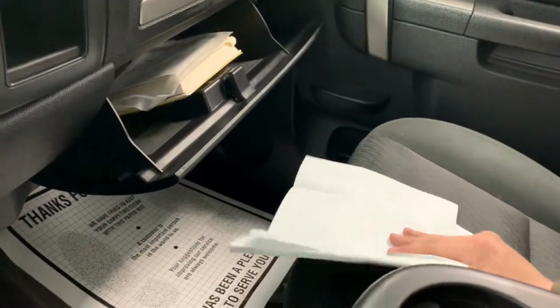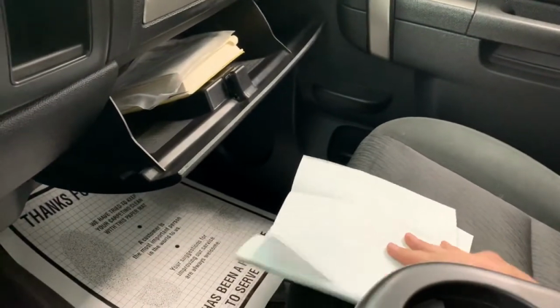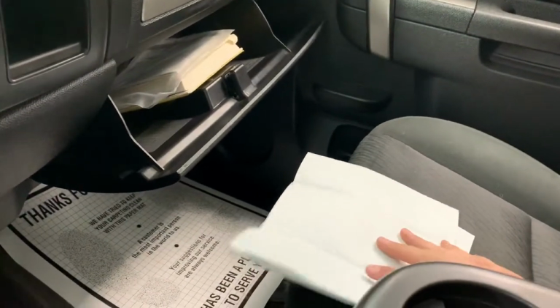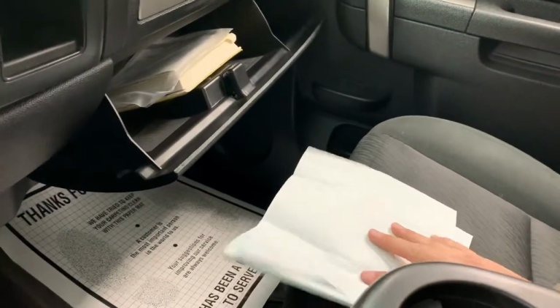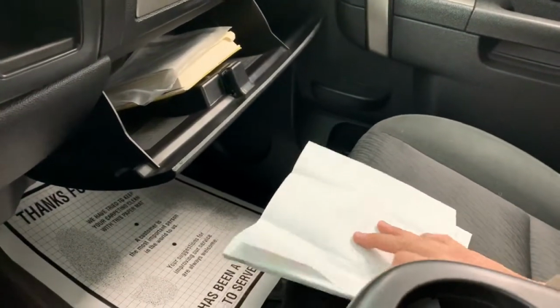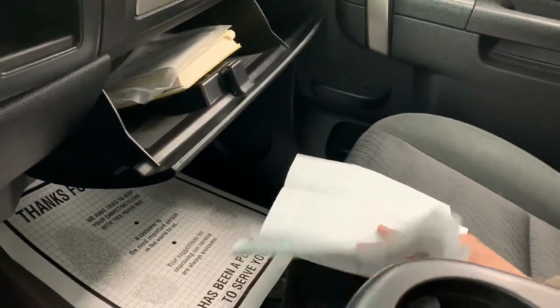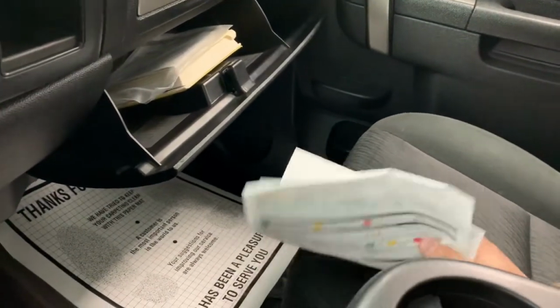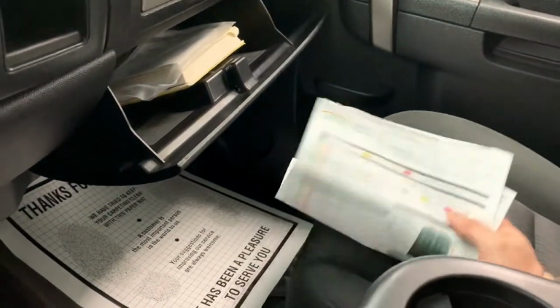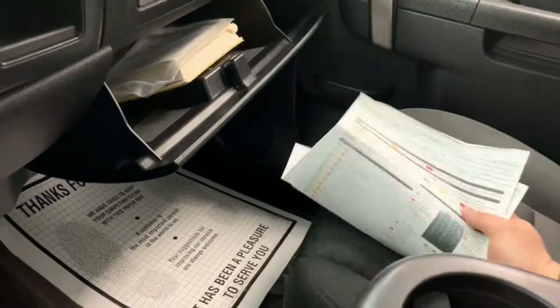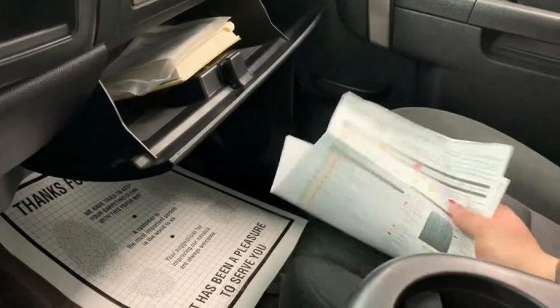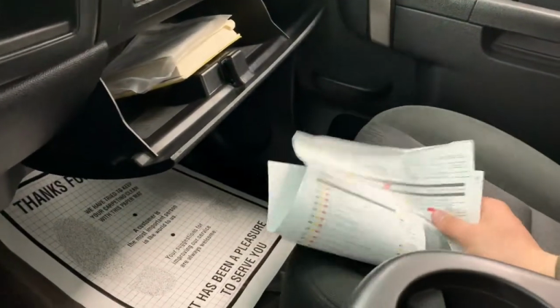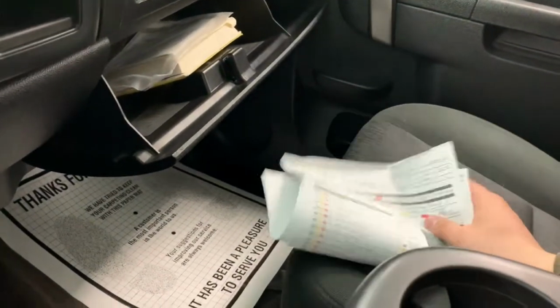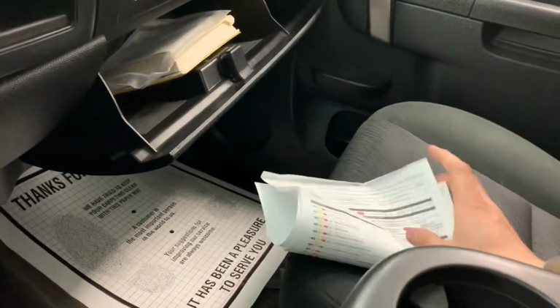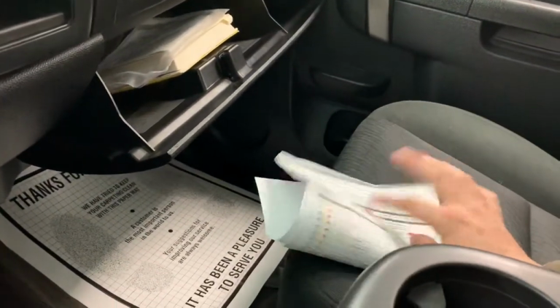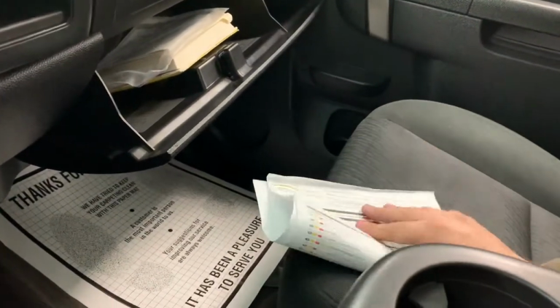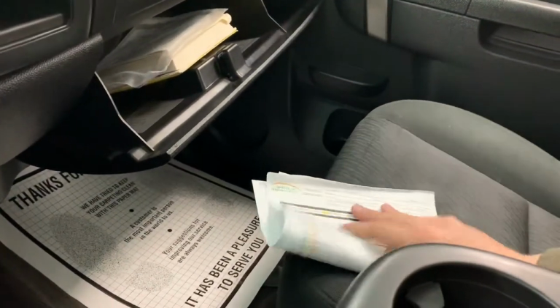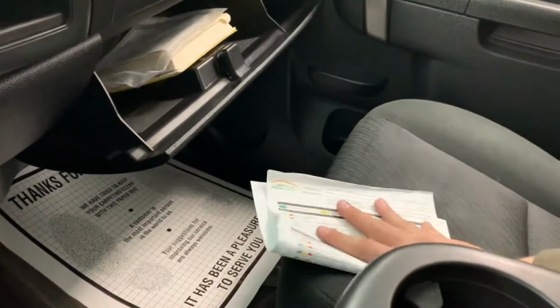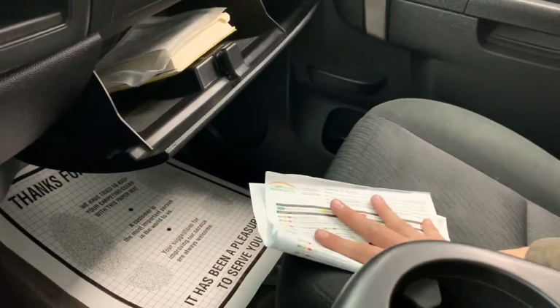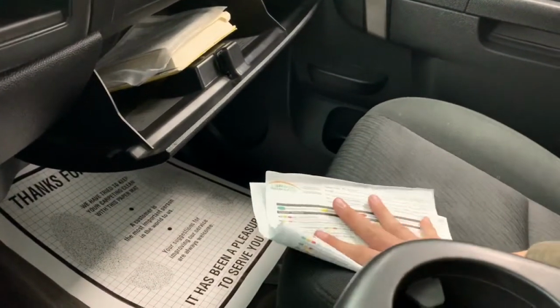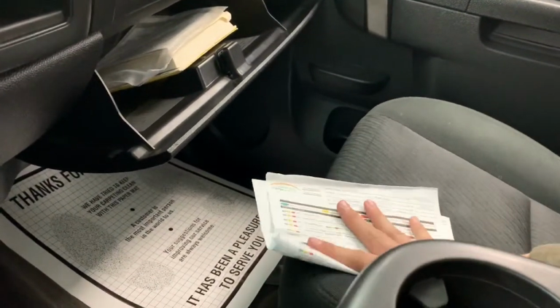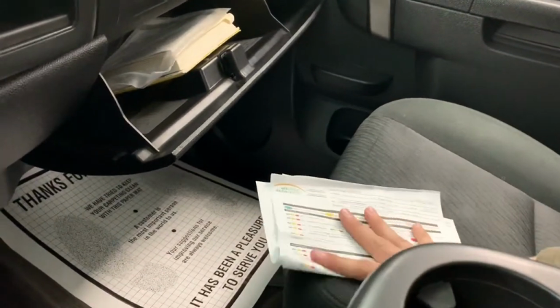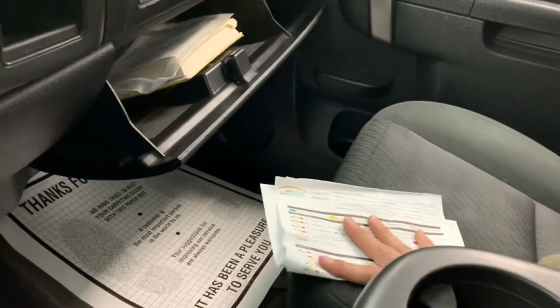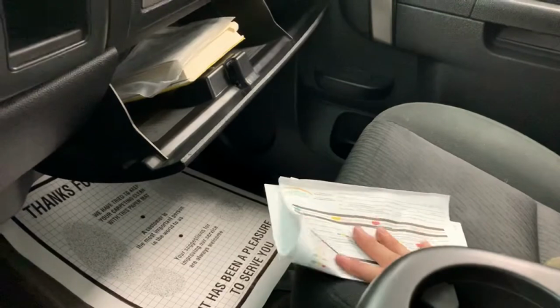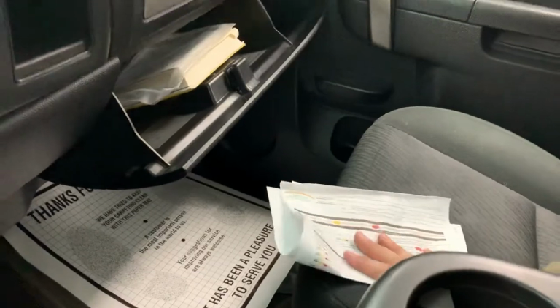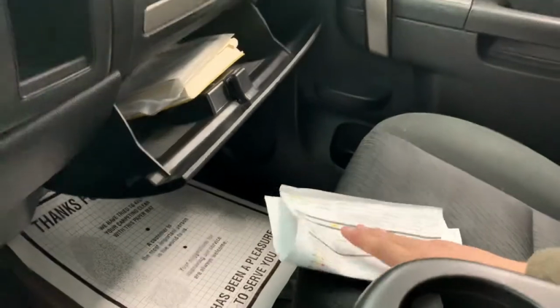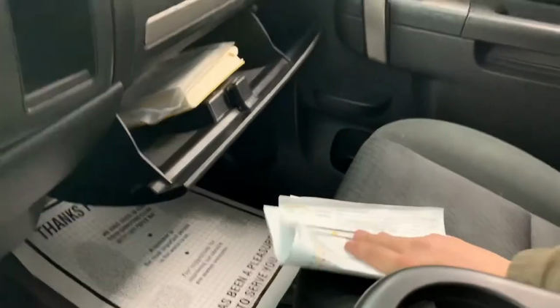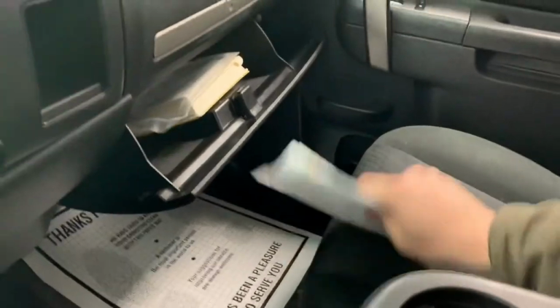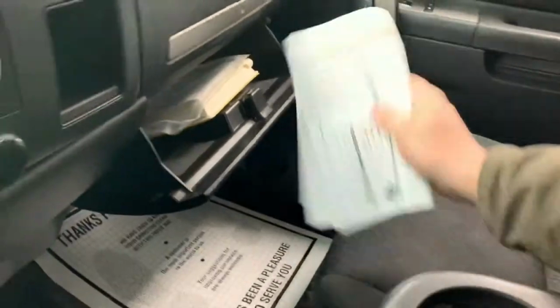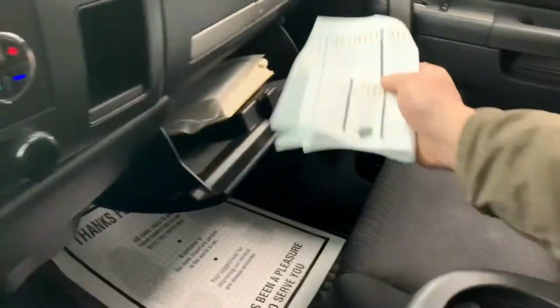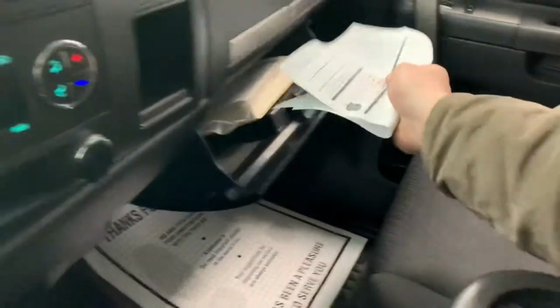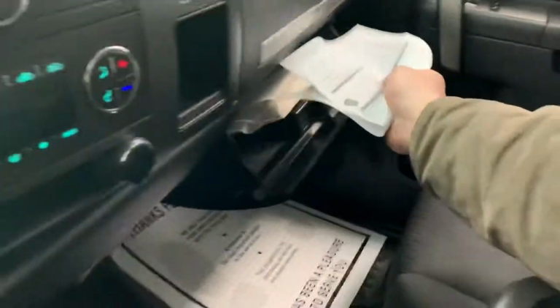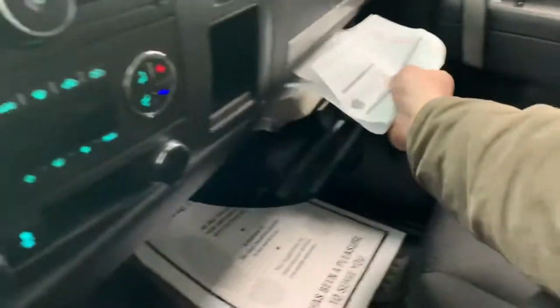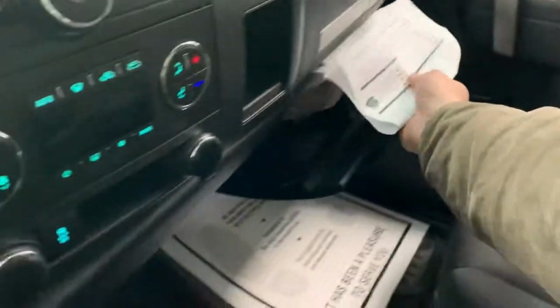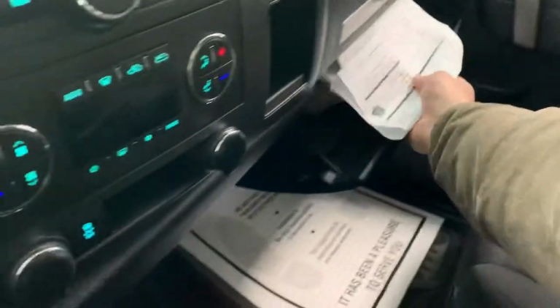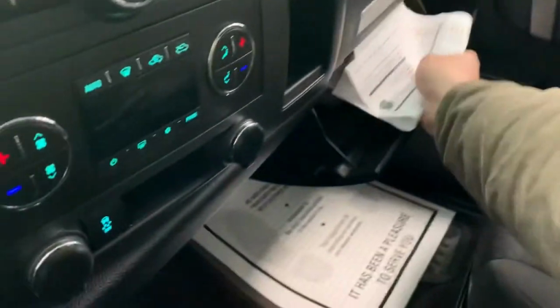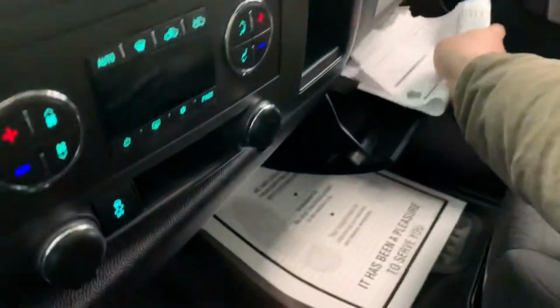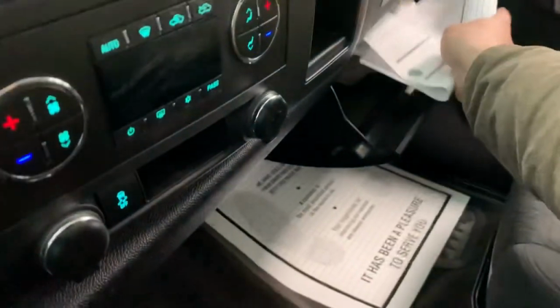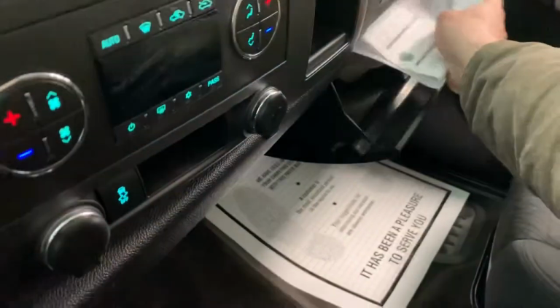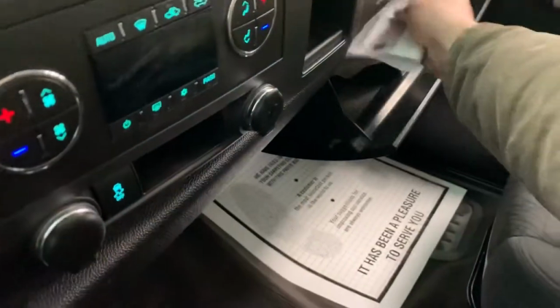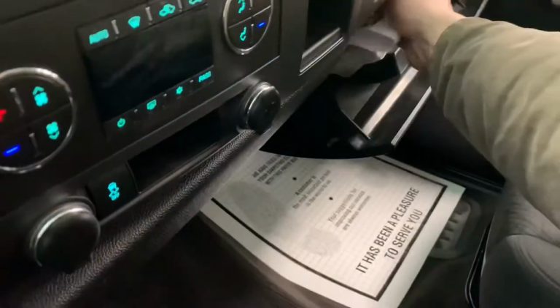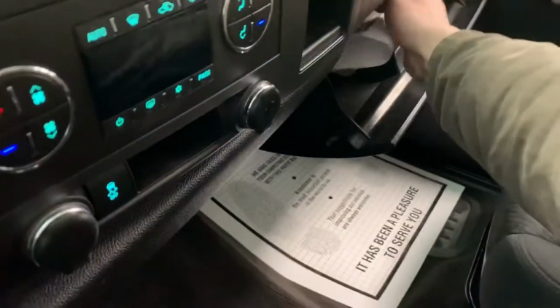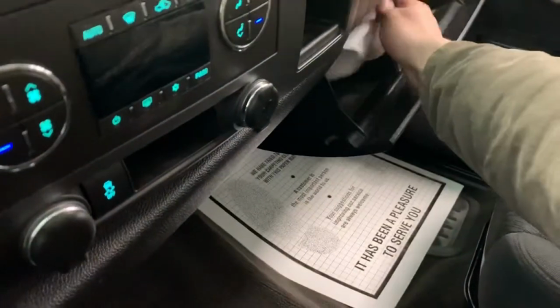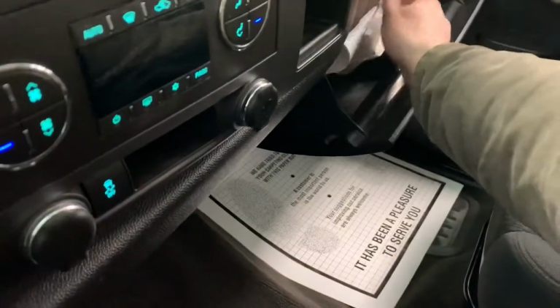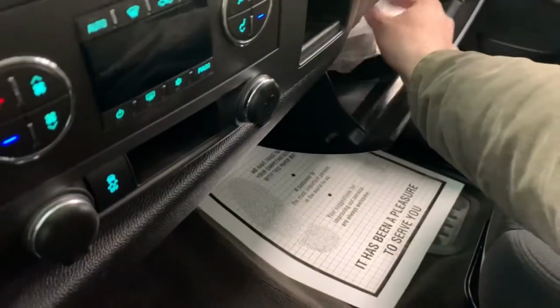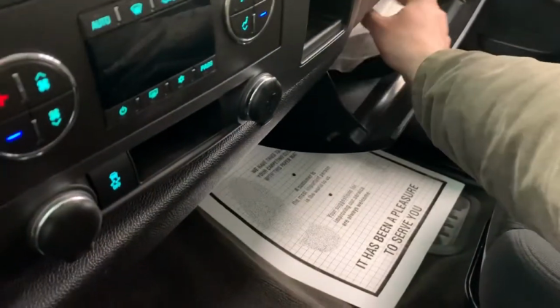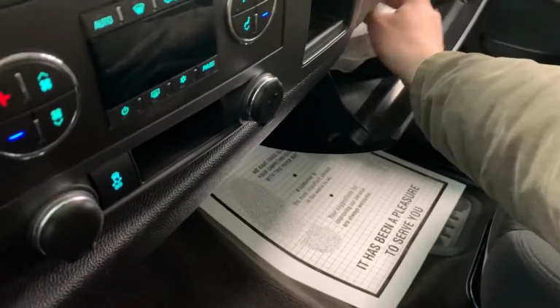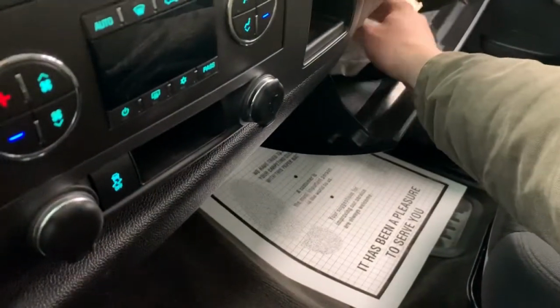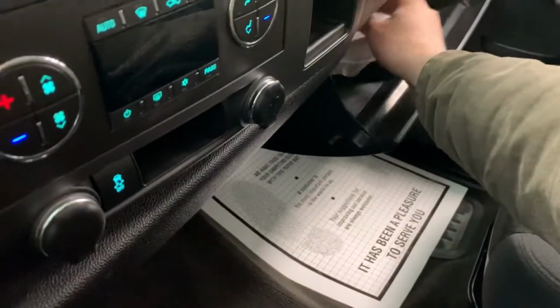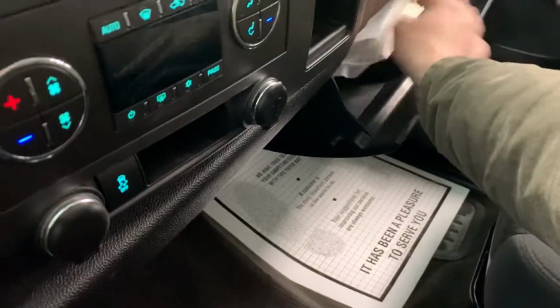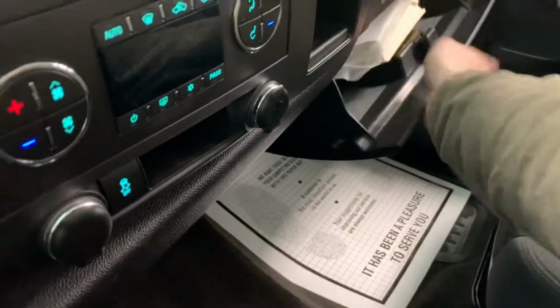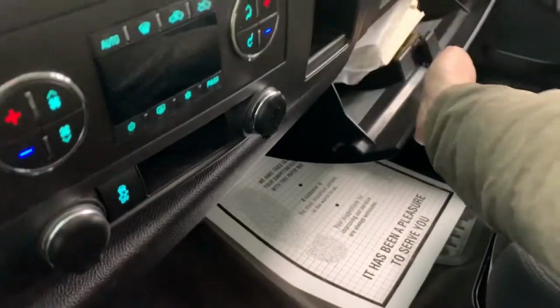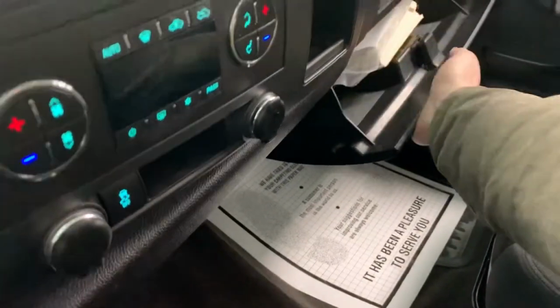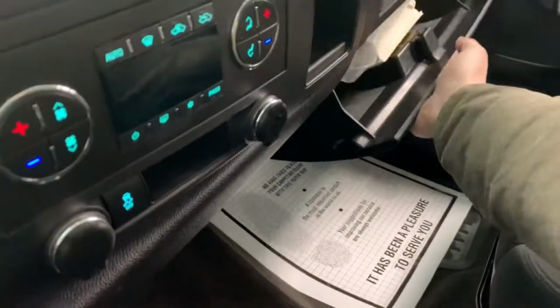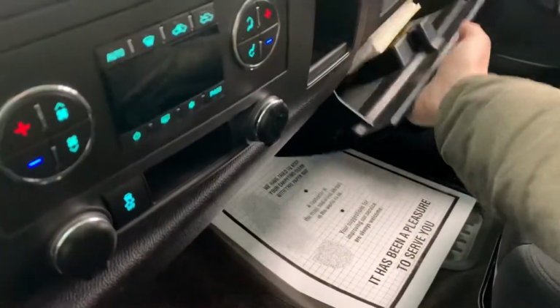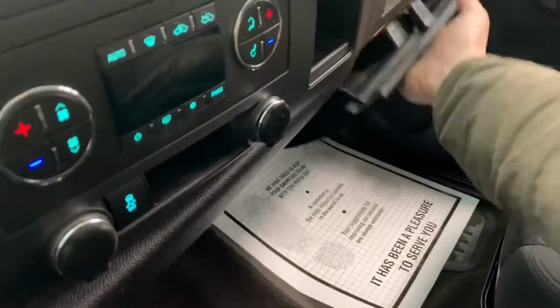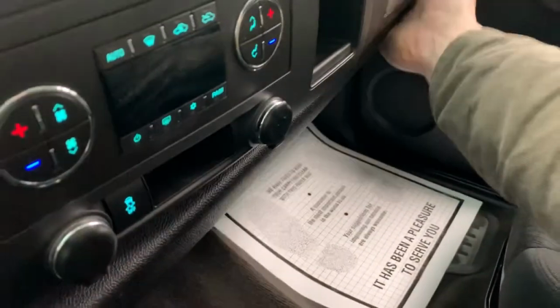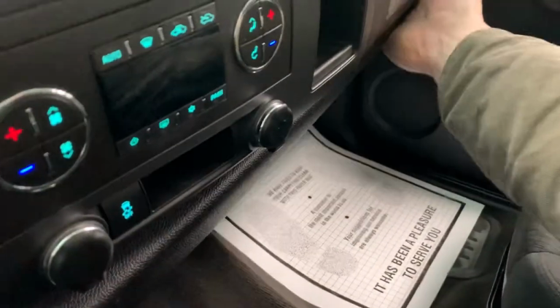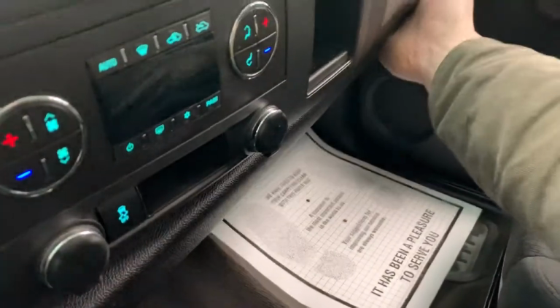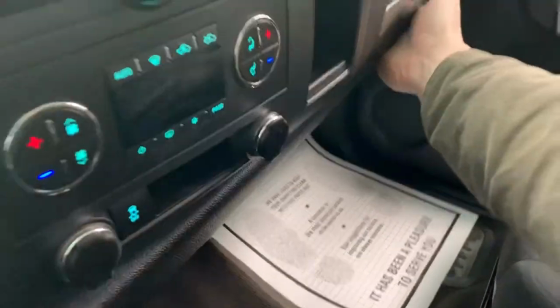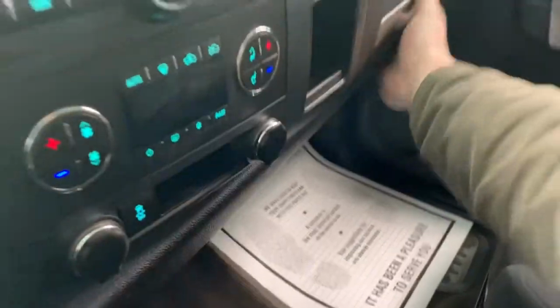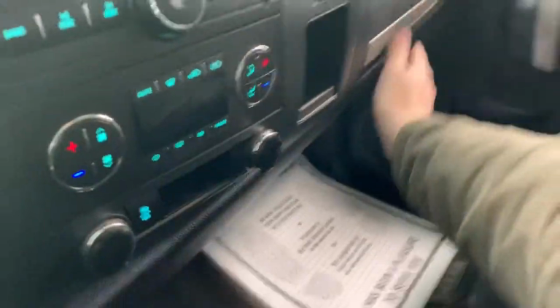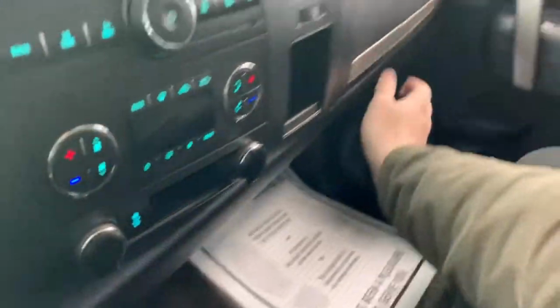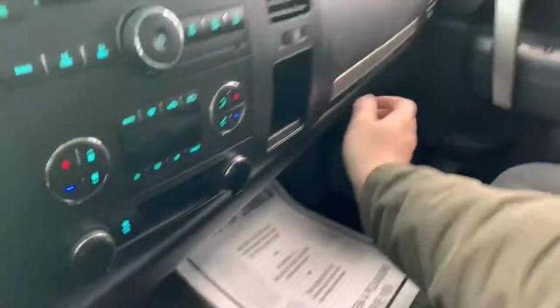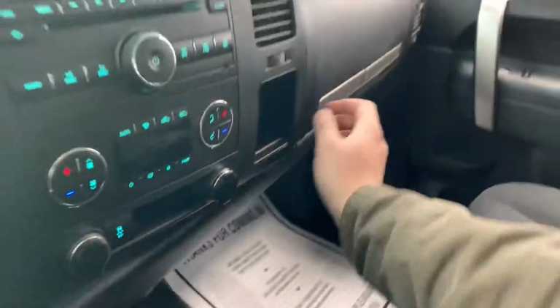It is also eligible to be covered by the Drive Forever powertrain warranty that we offer here at All Things Automotive. You can ask about that in the finance office.